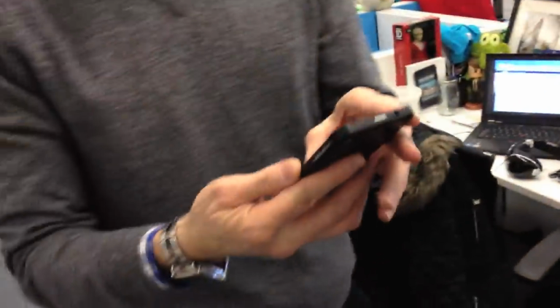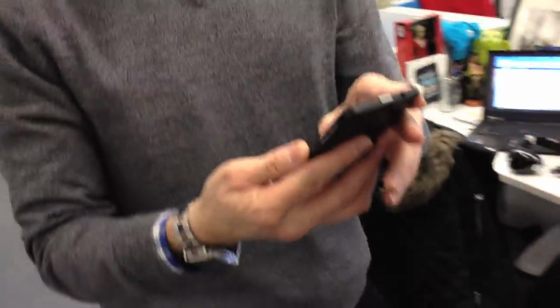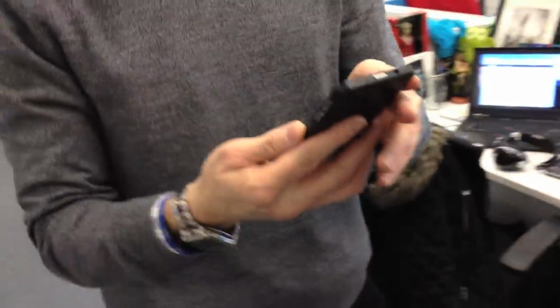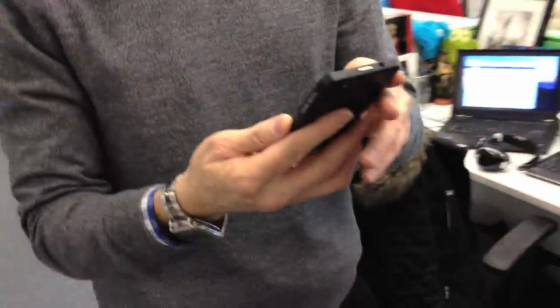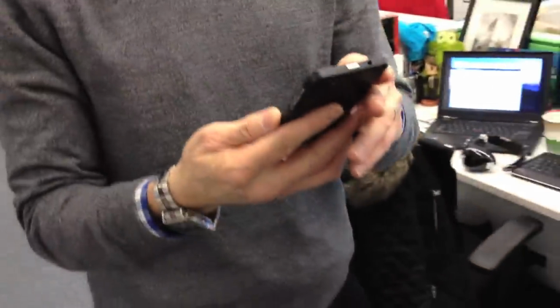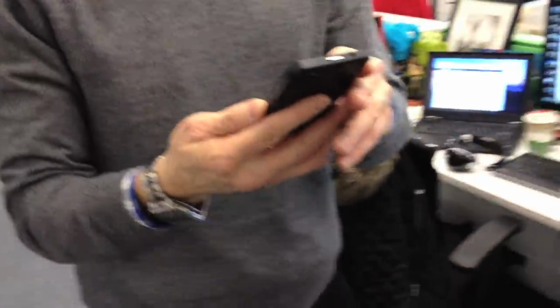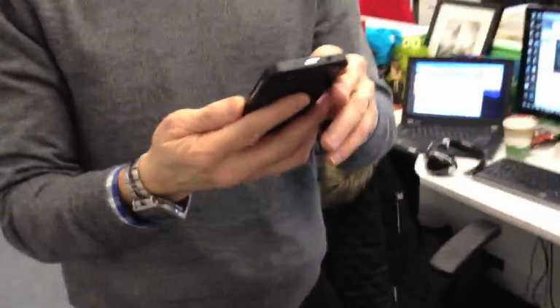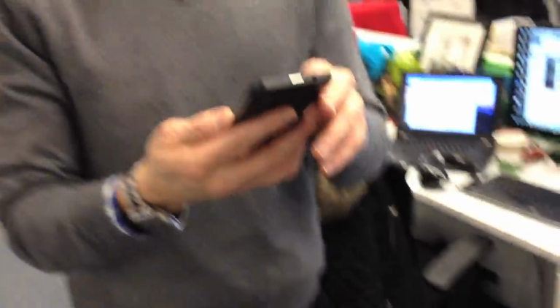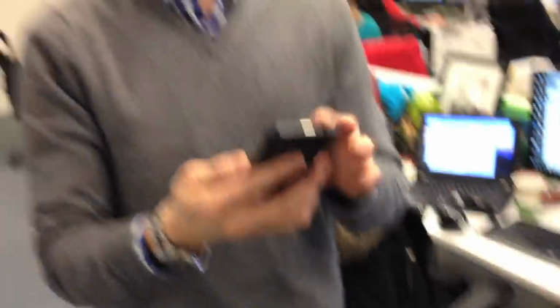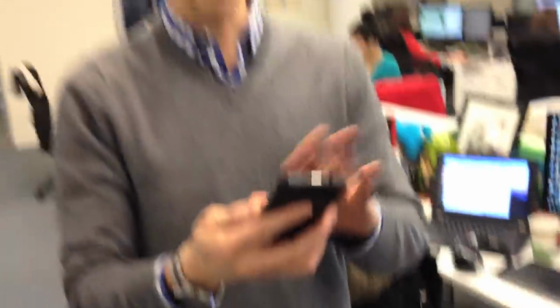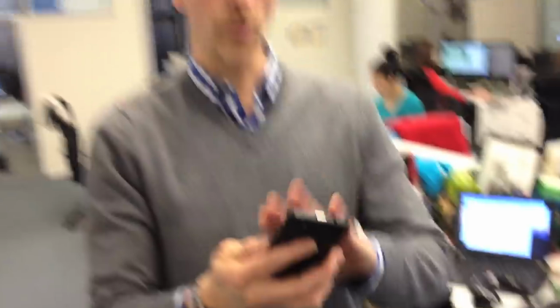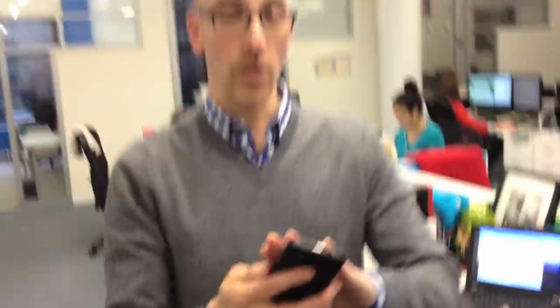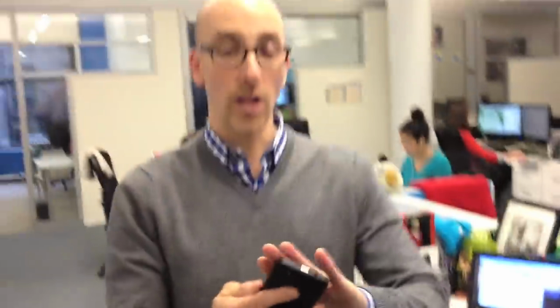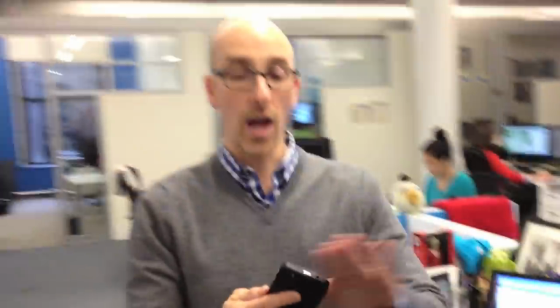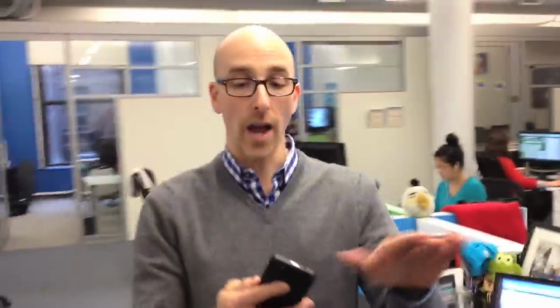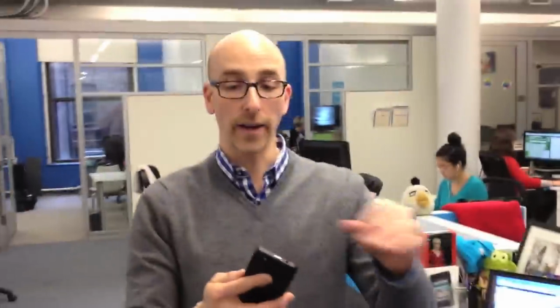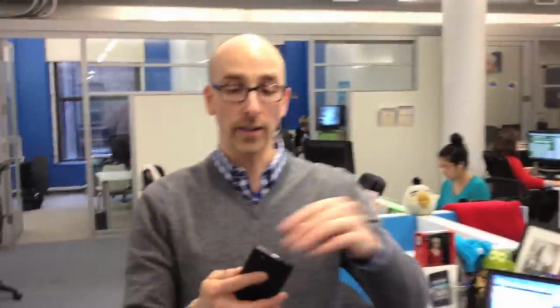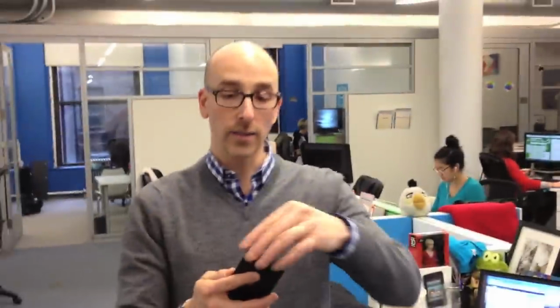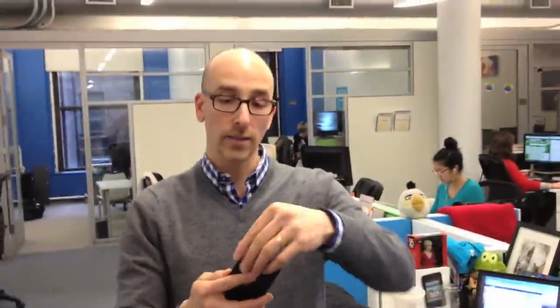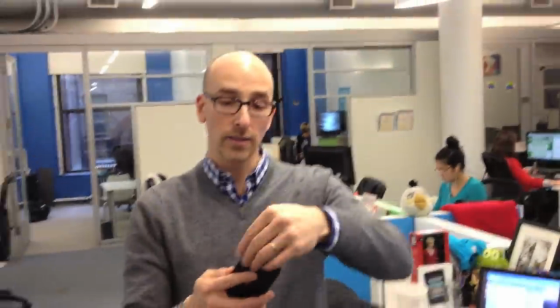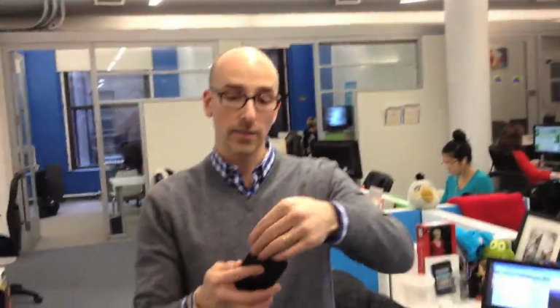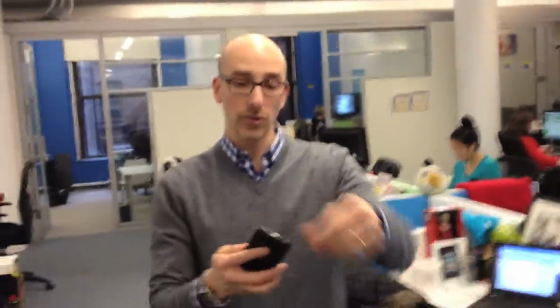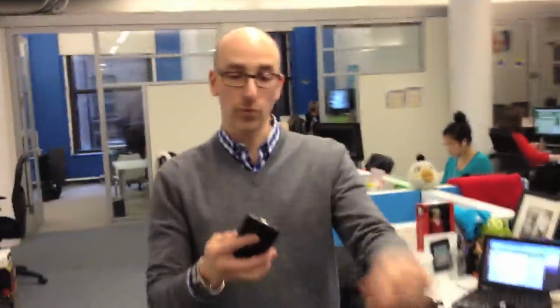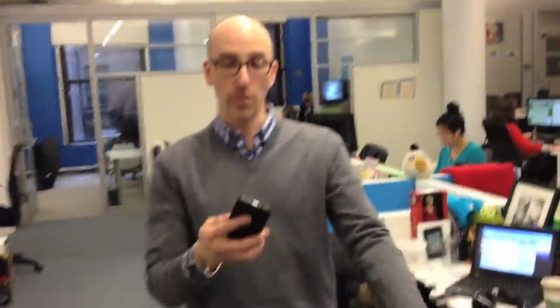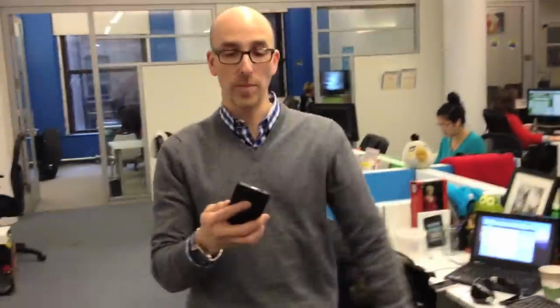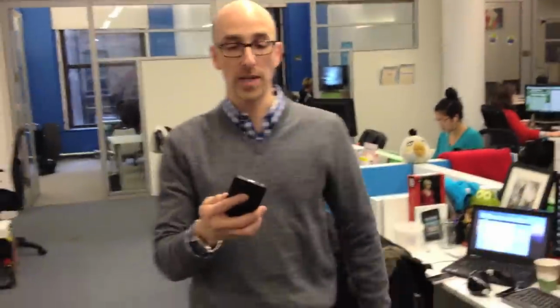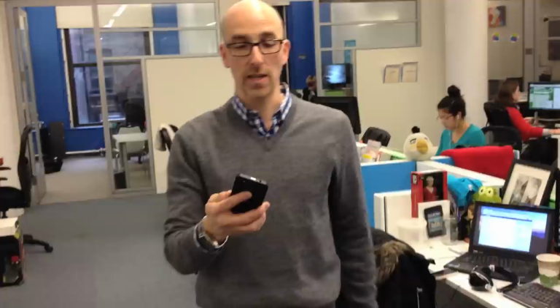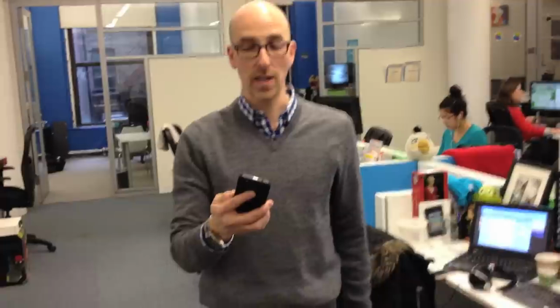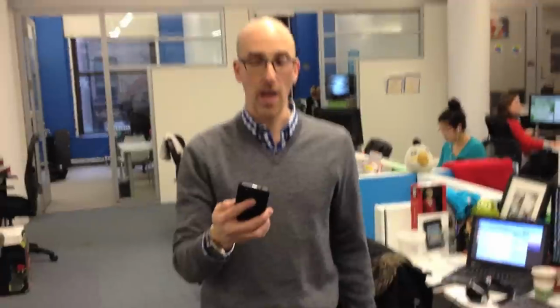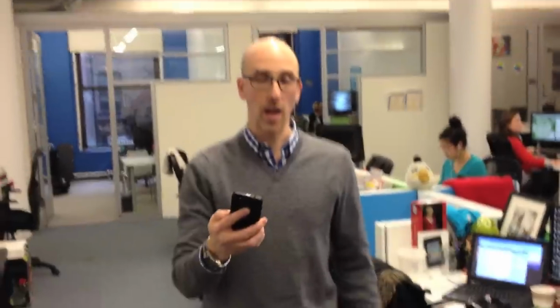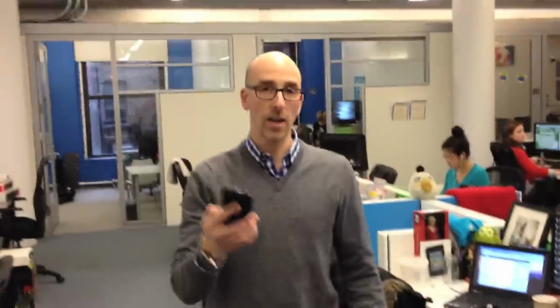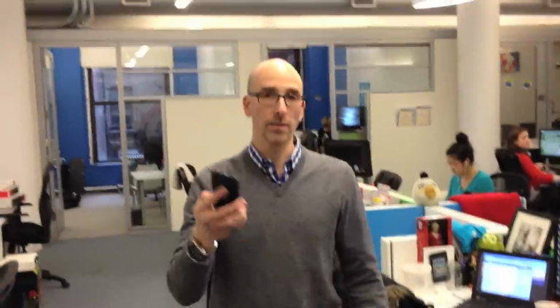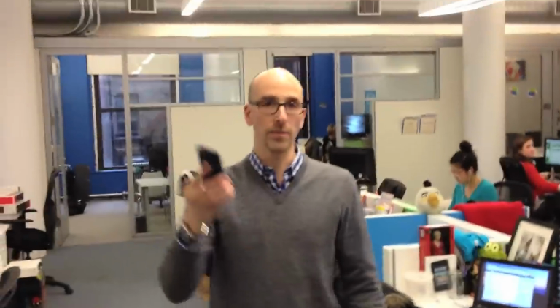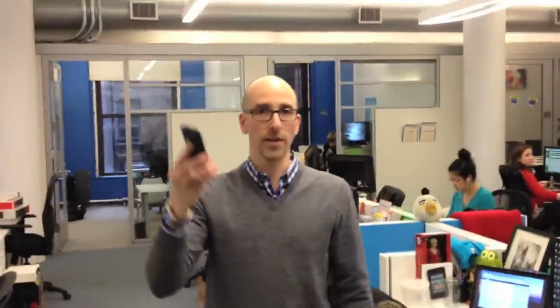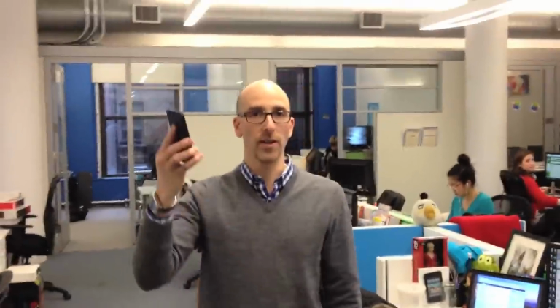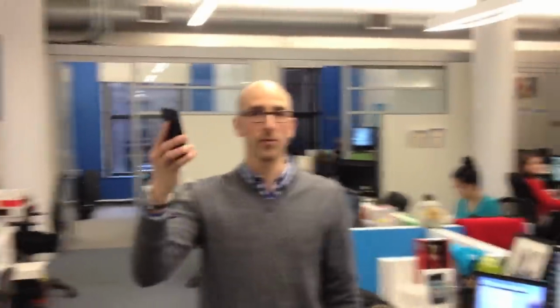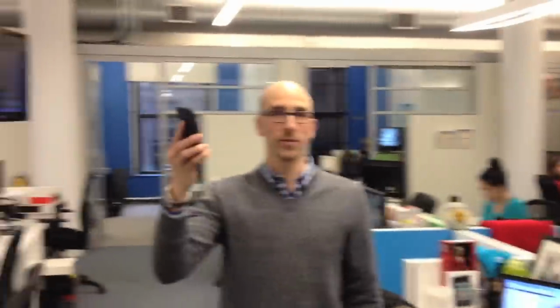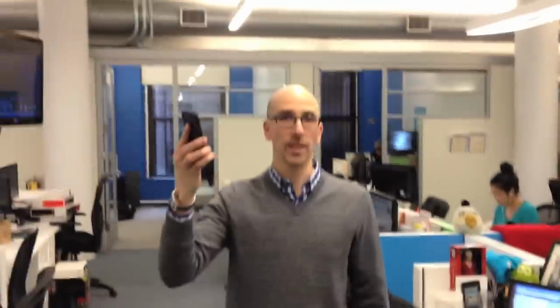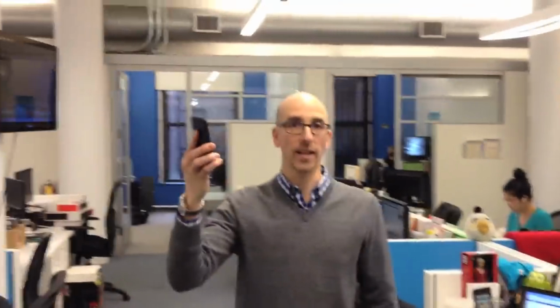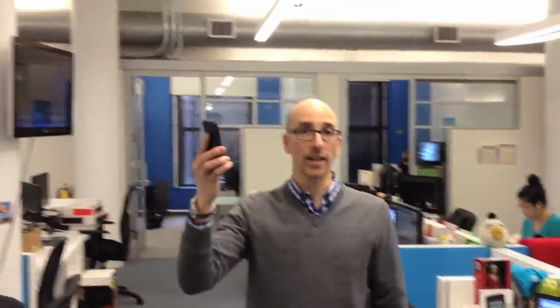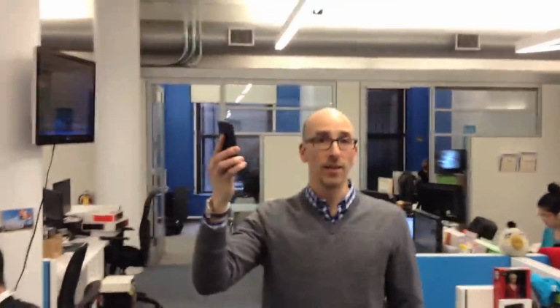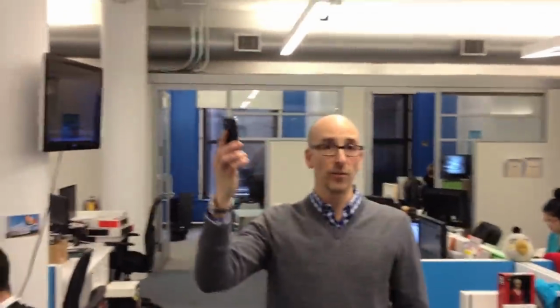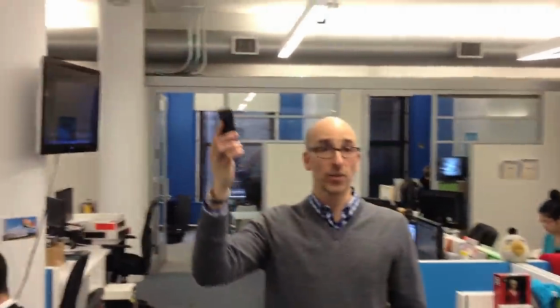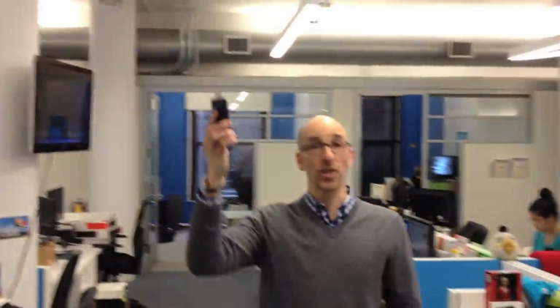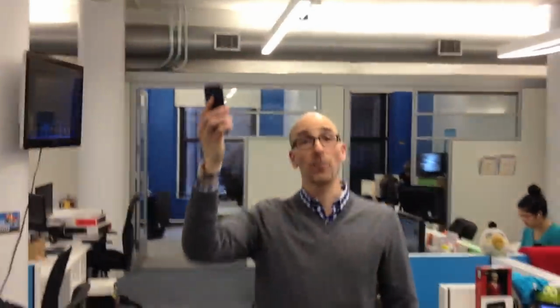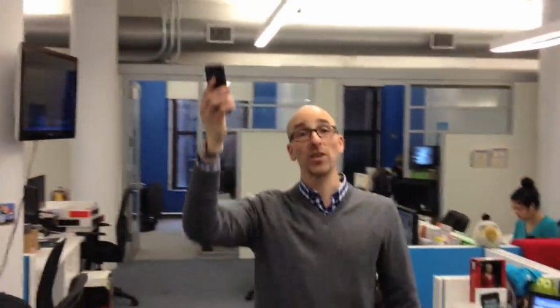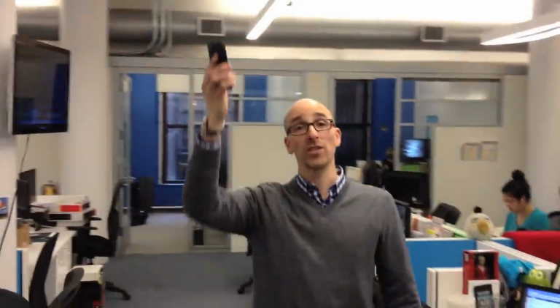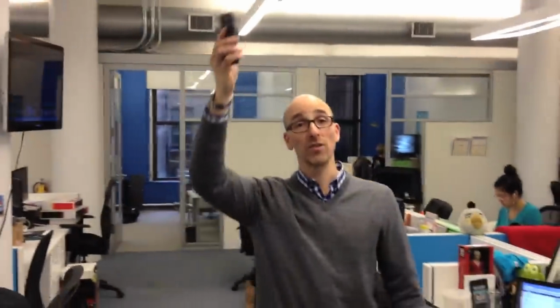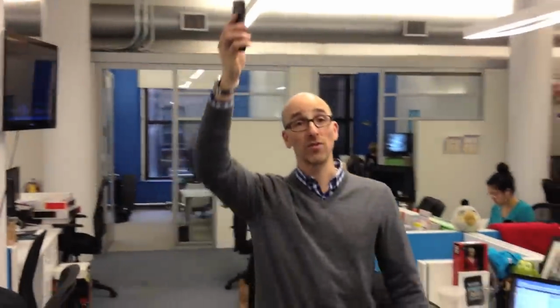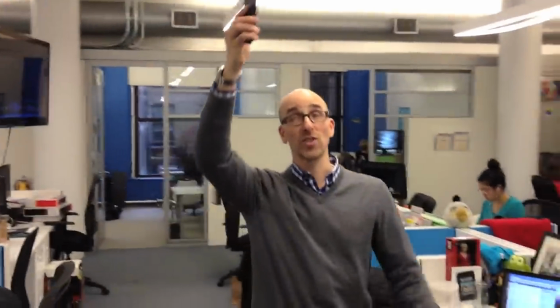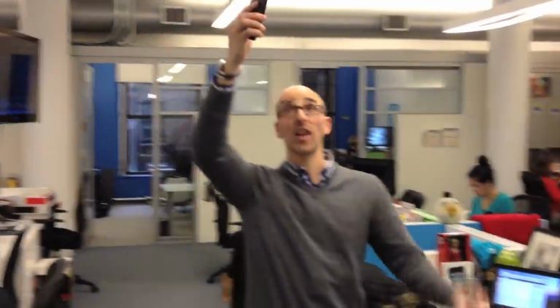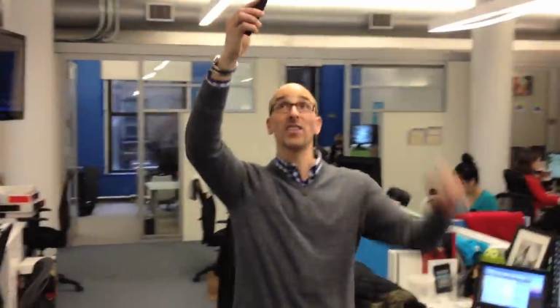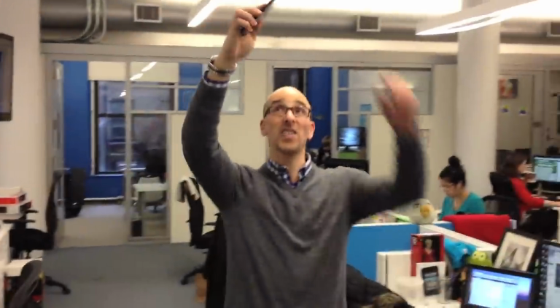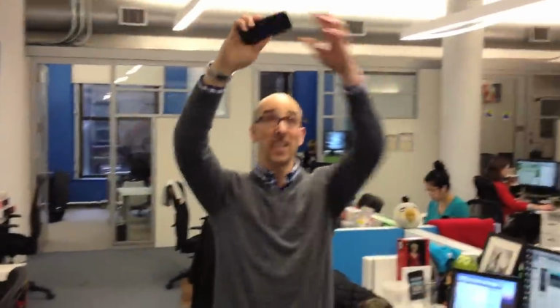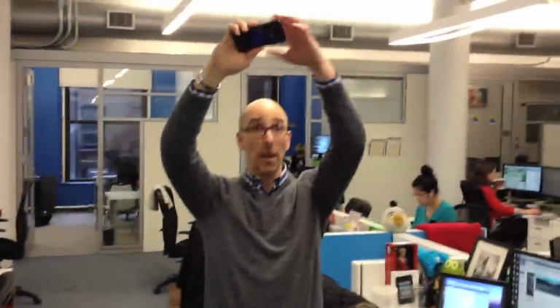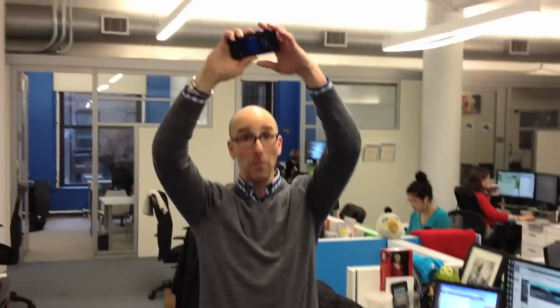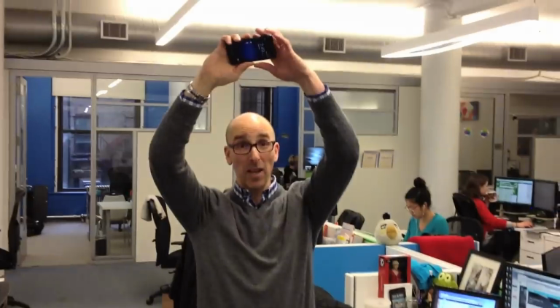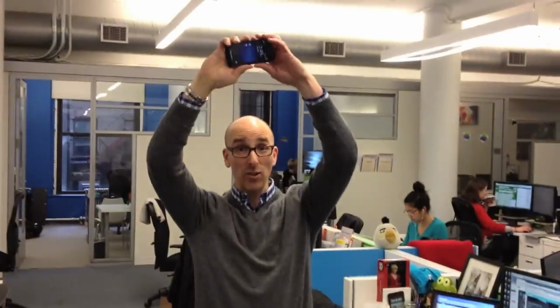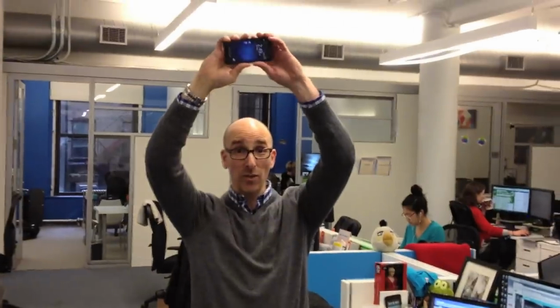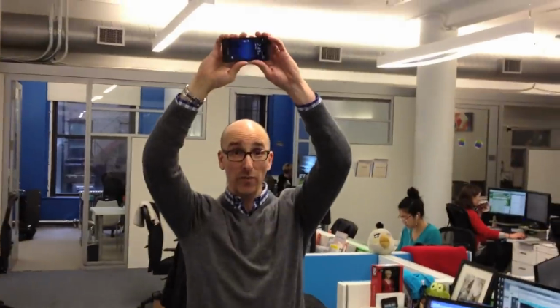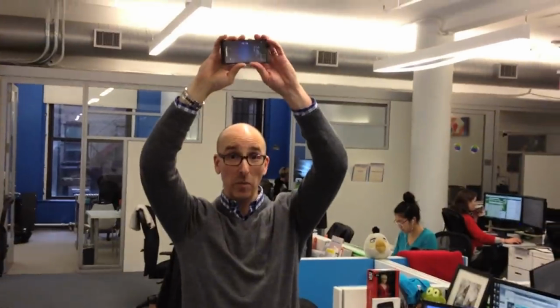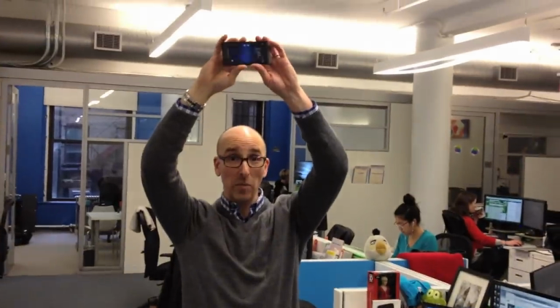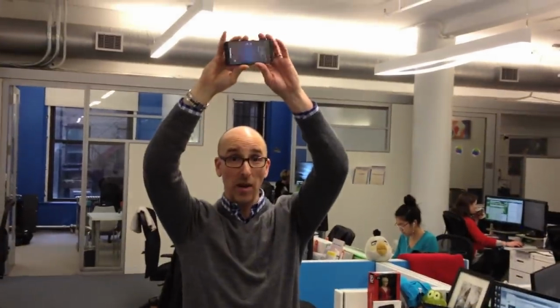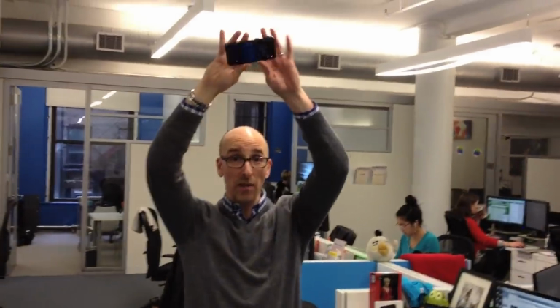Now we're going to go a little higher — like for some reason you decided to take that picture from above.